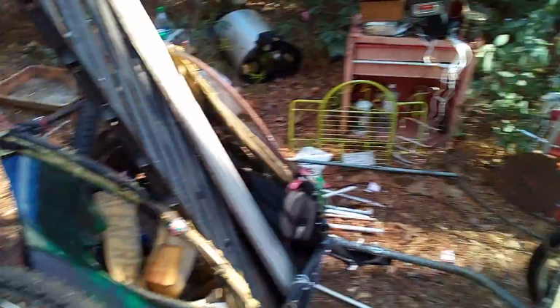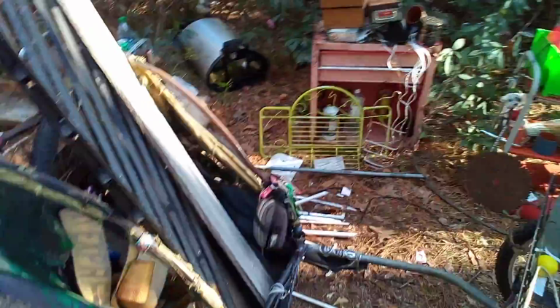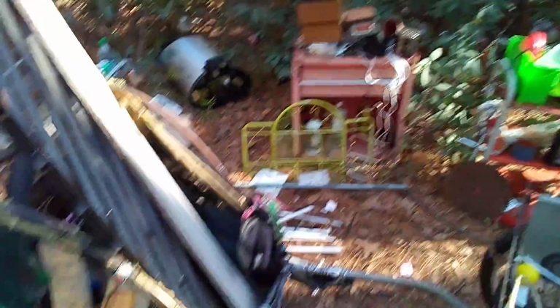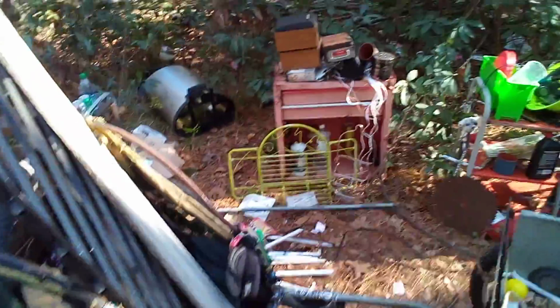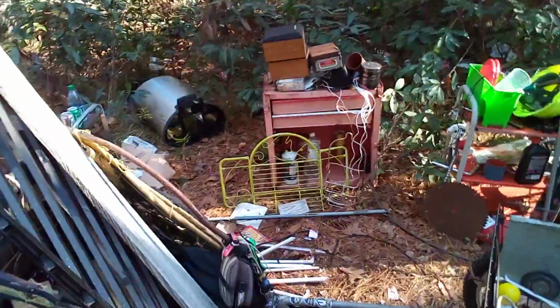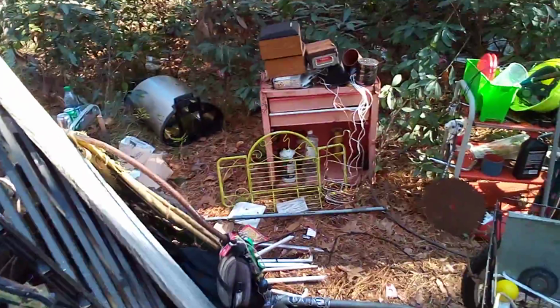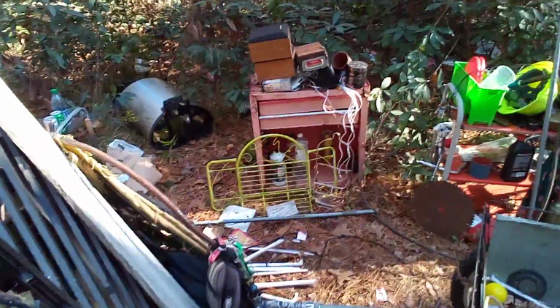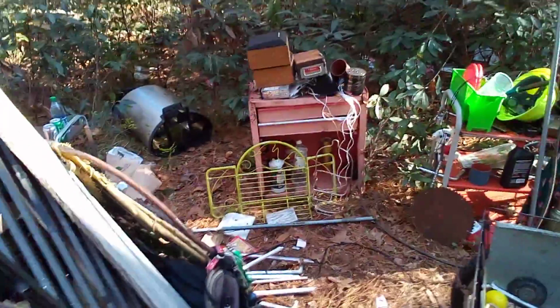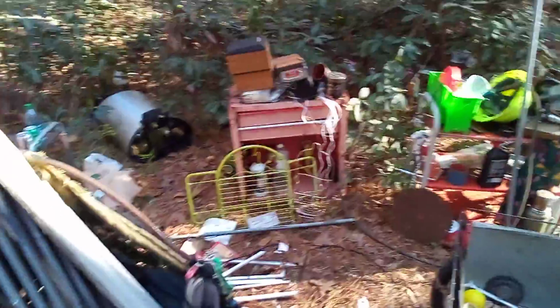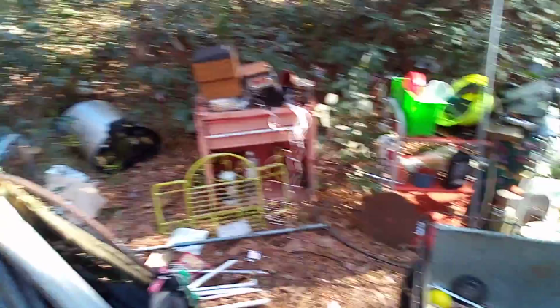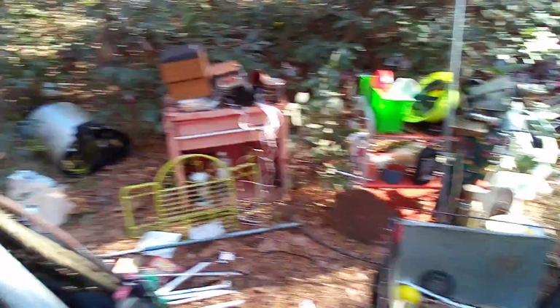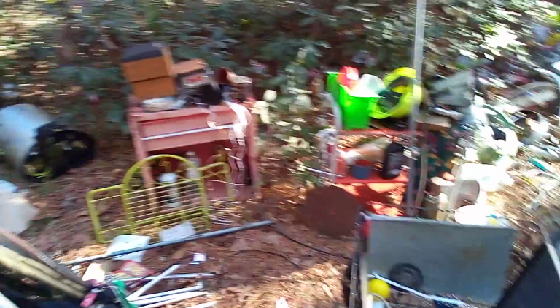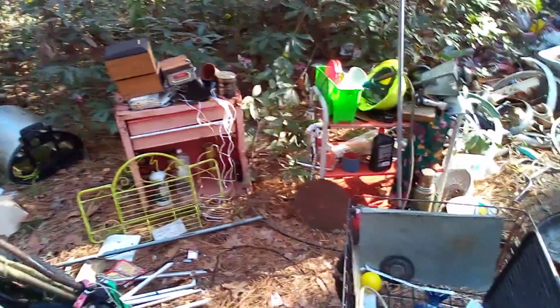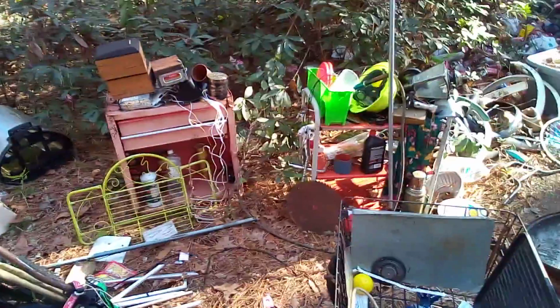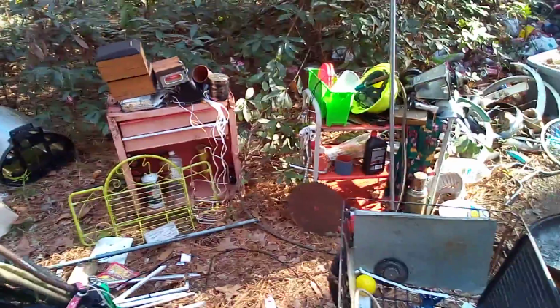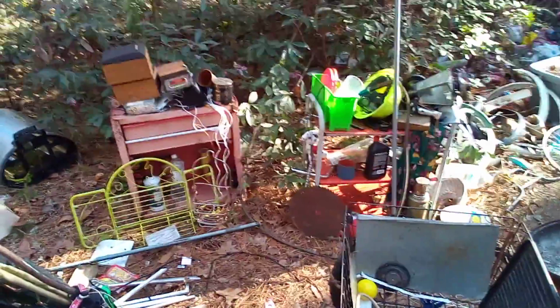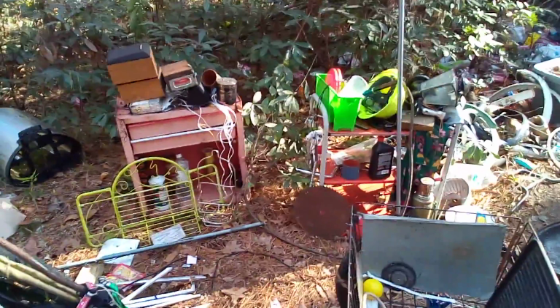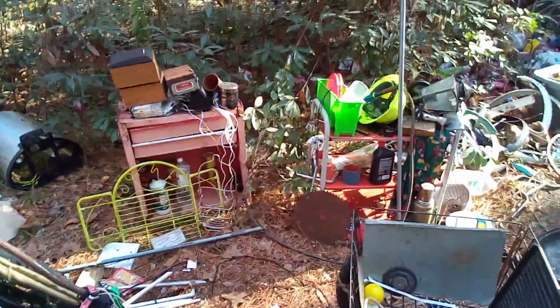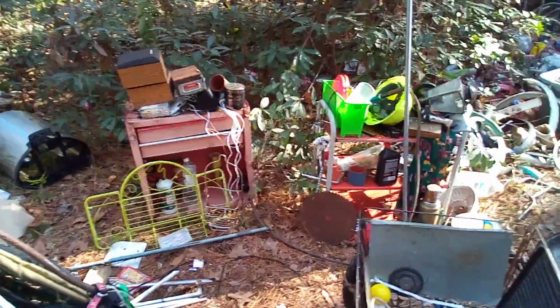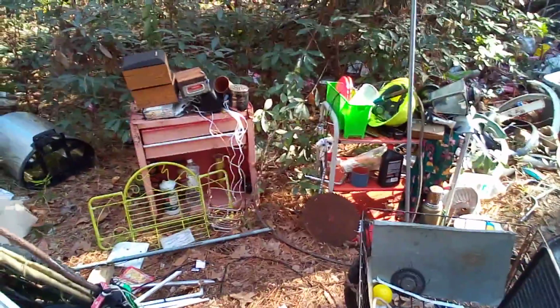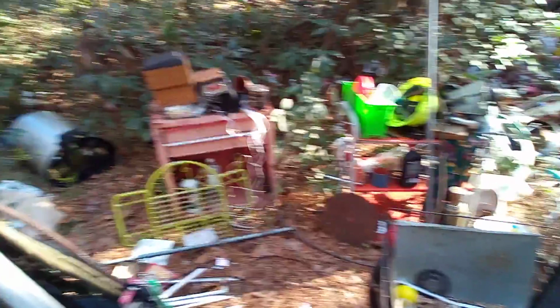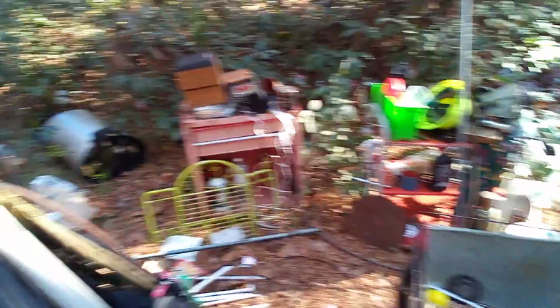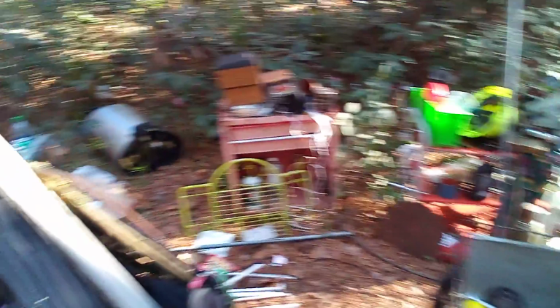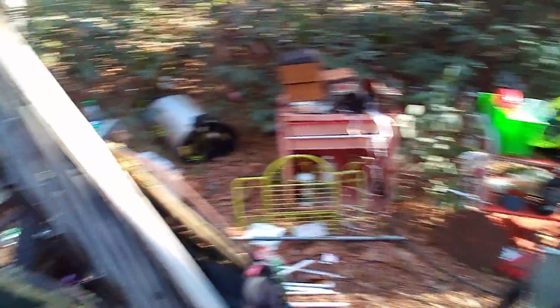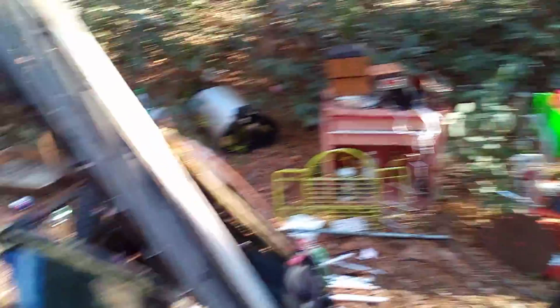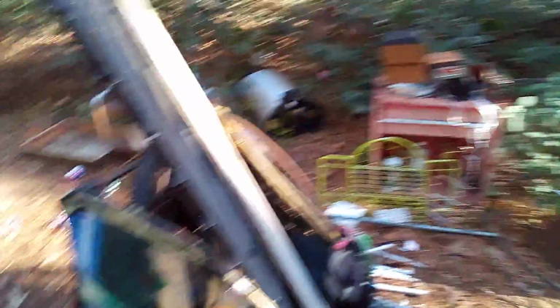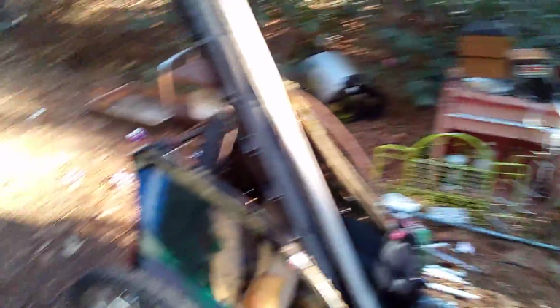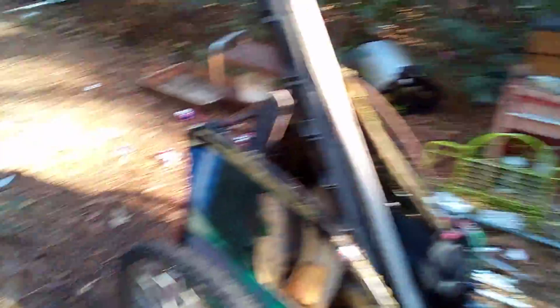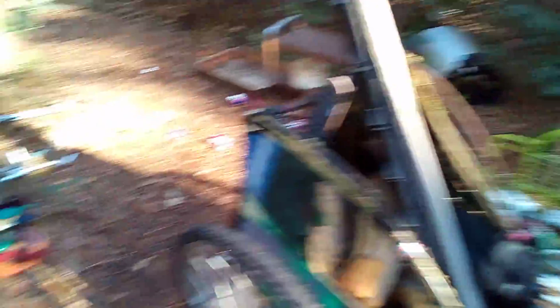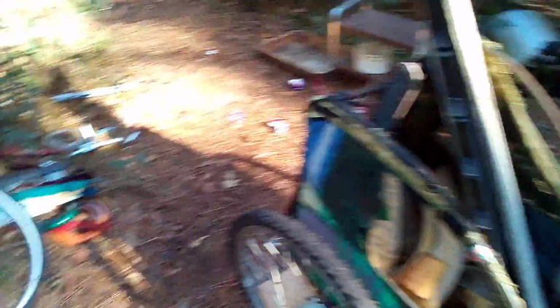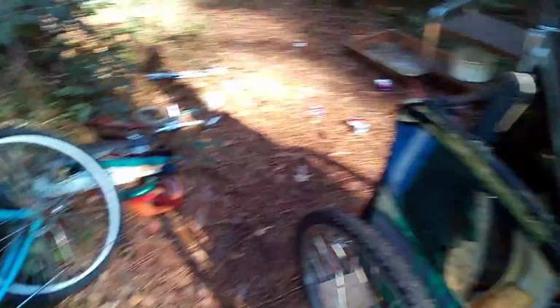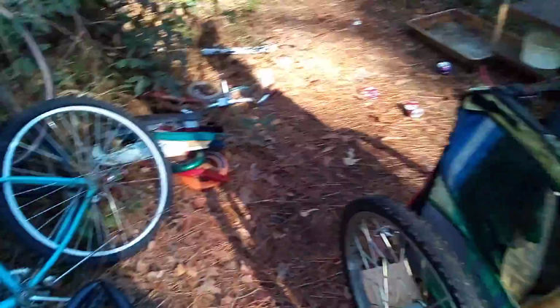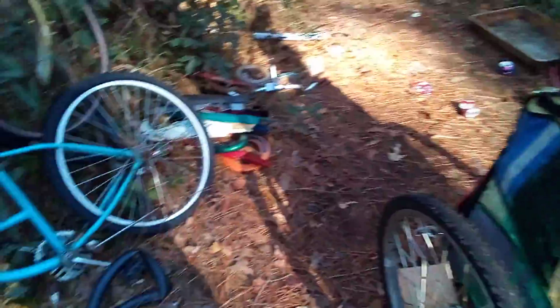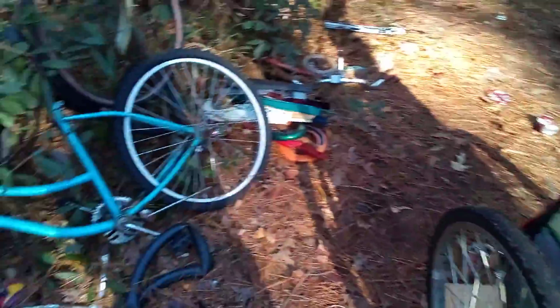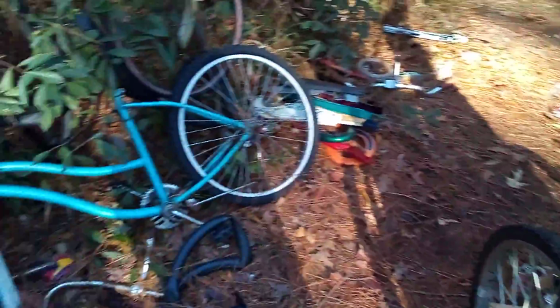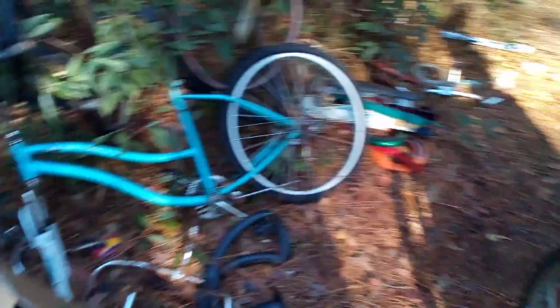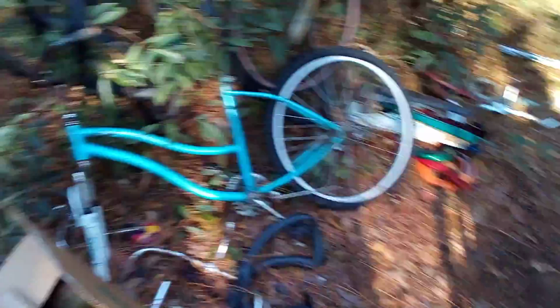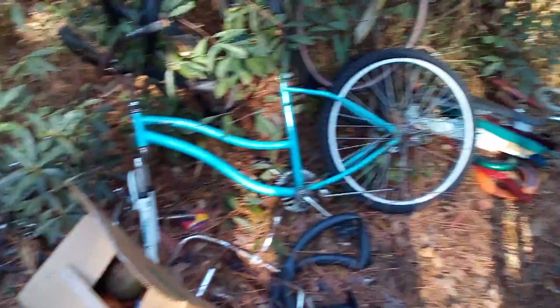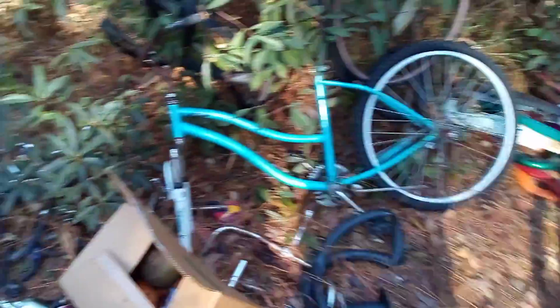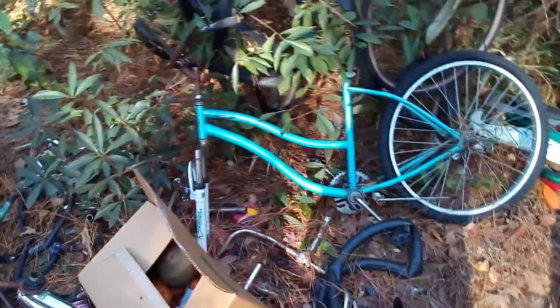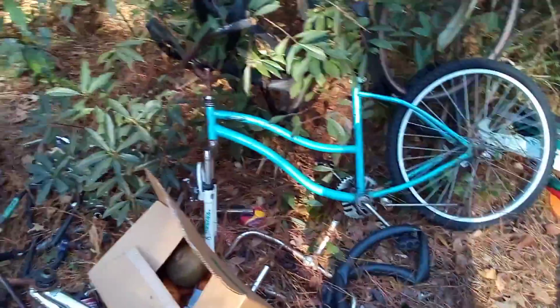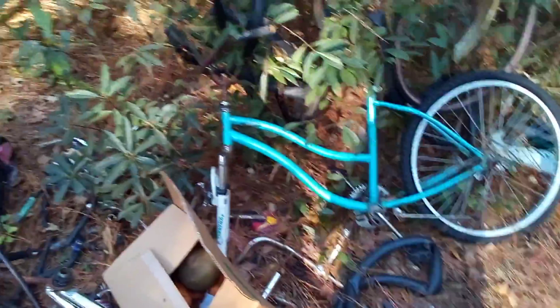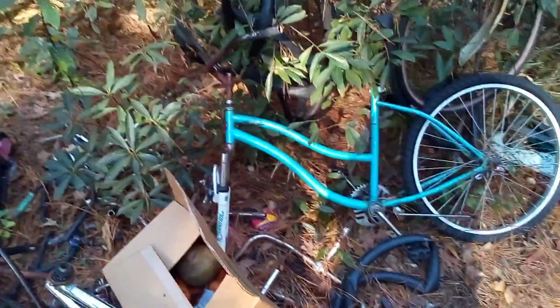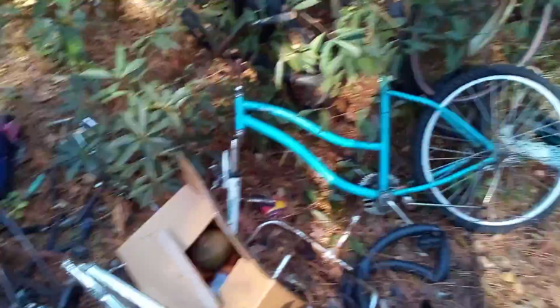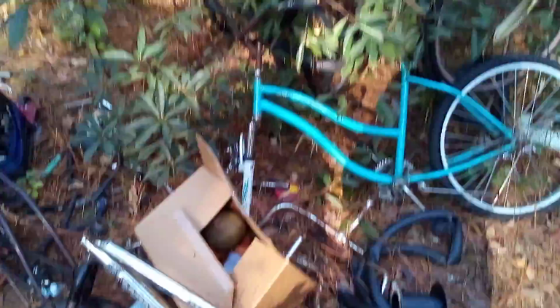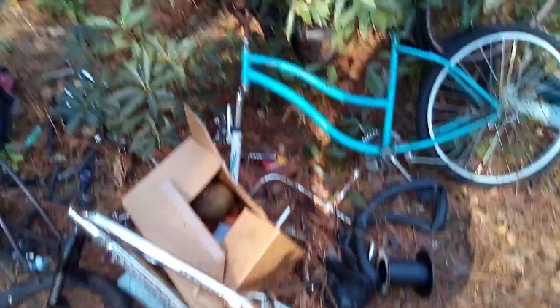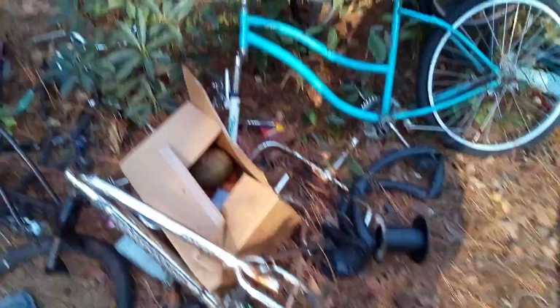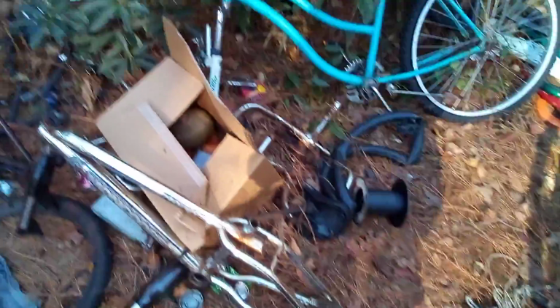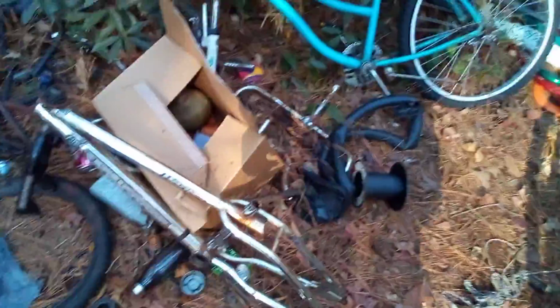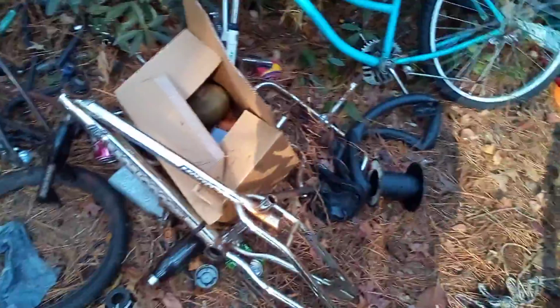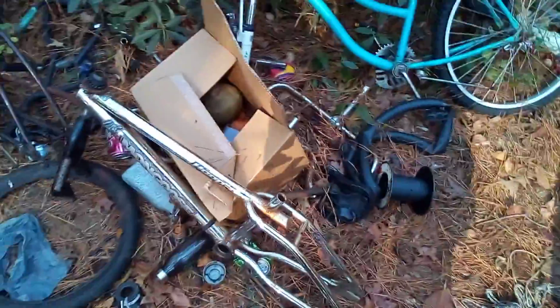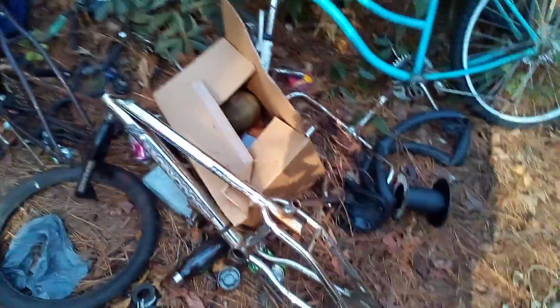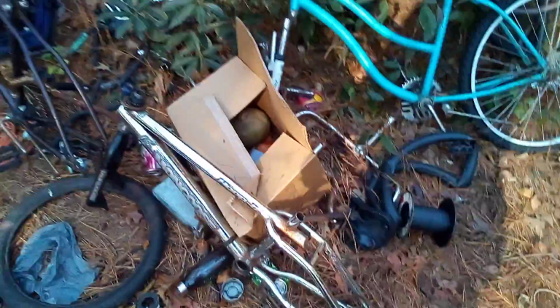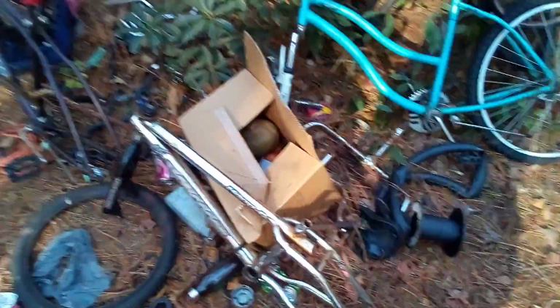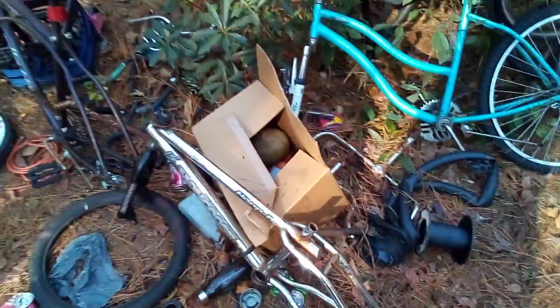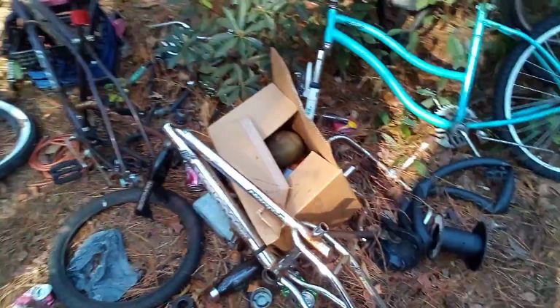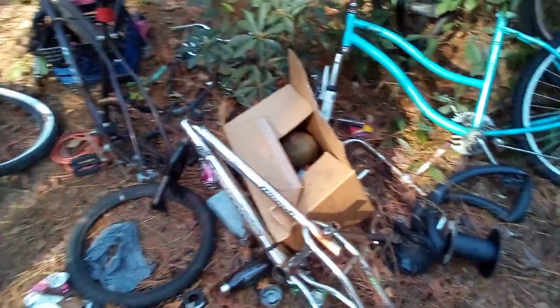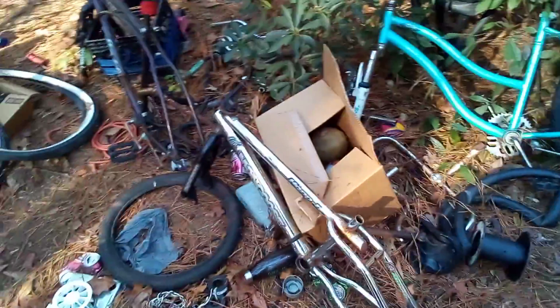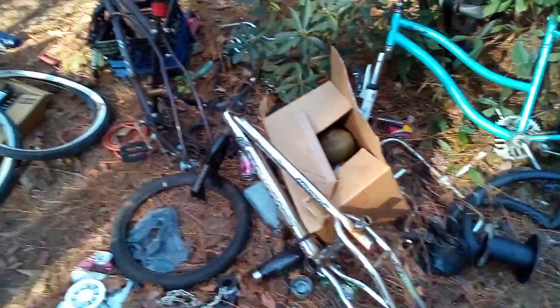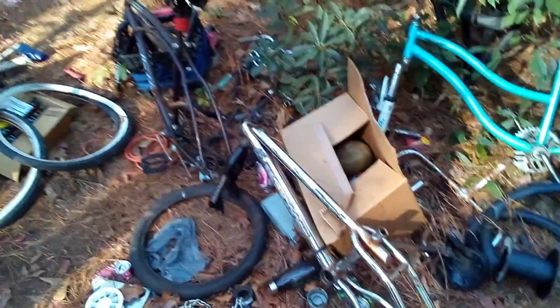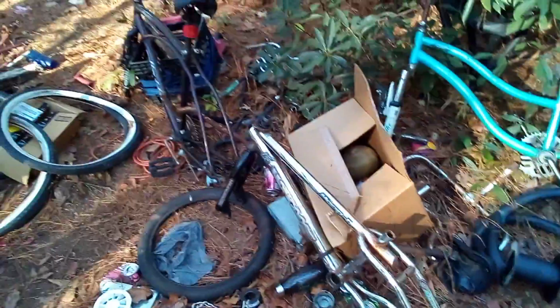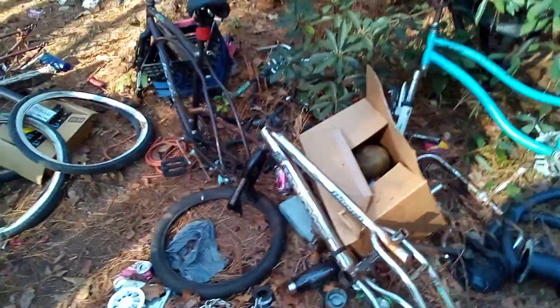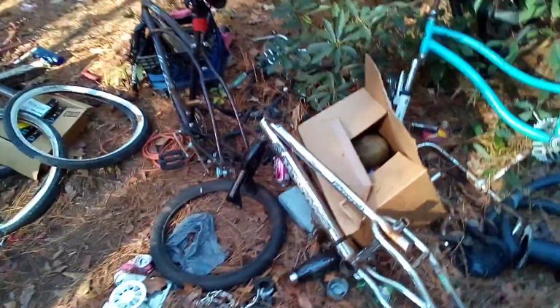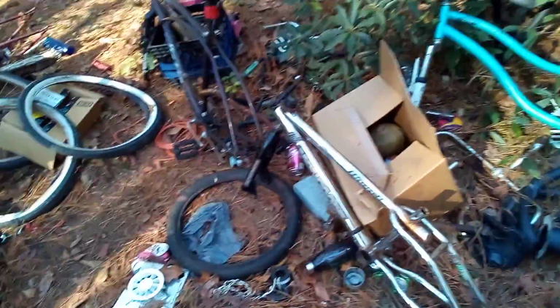Here's my trailer loaded down with a bunch of metal. My camp's a bit of a dump, like I said — but this is a graveyard of bicycles.